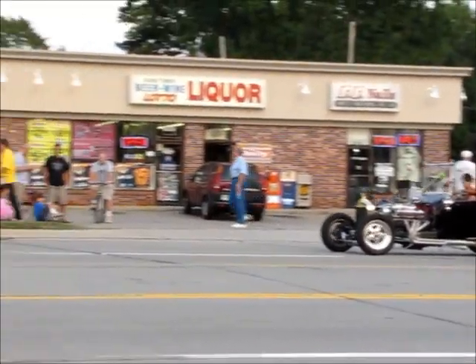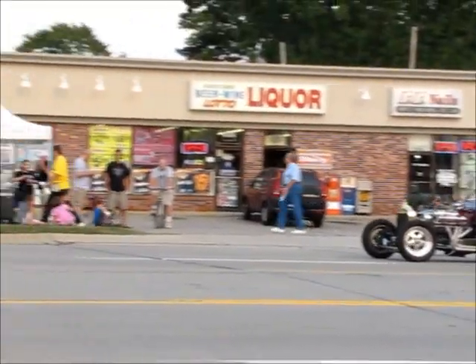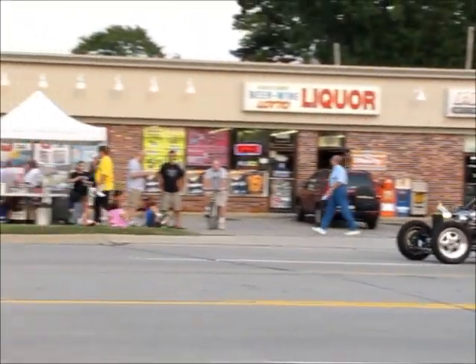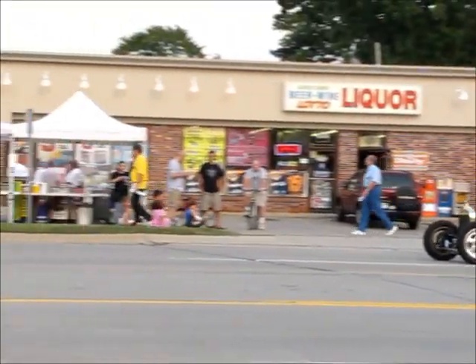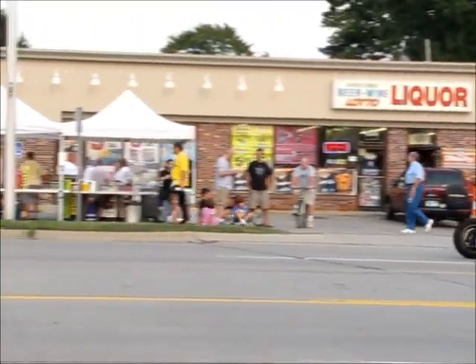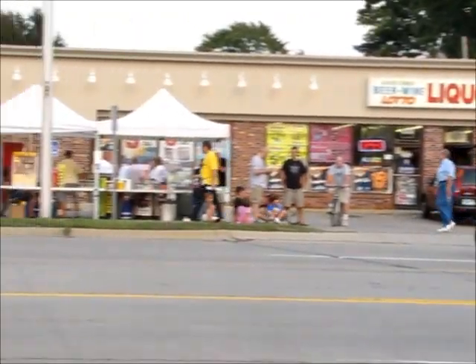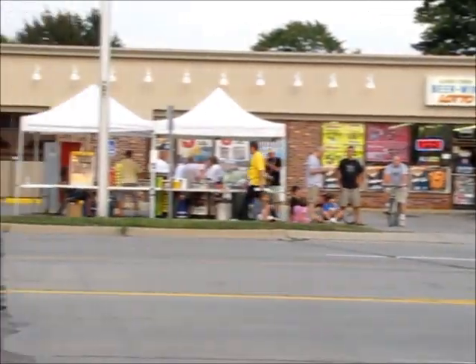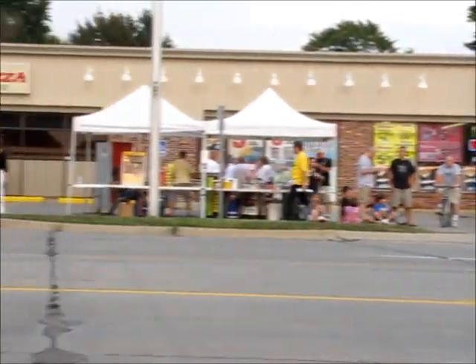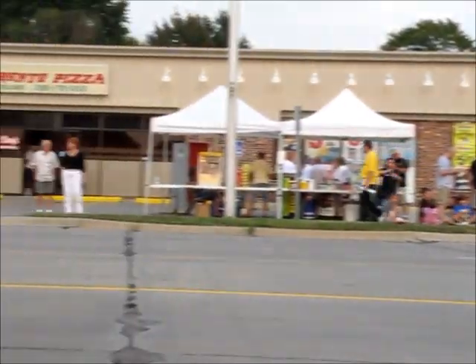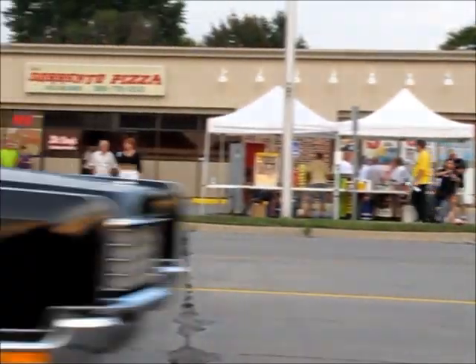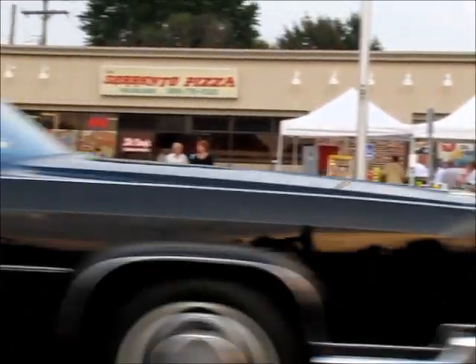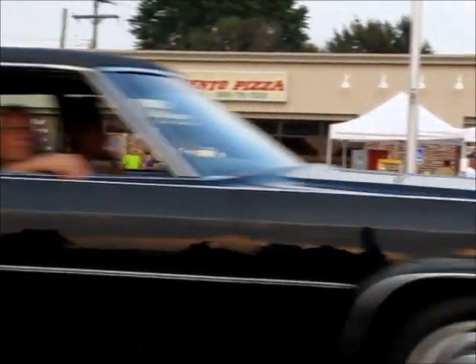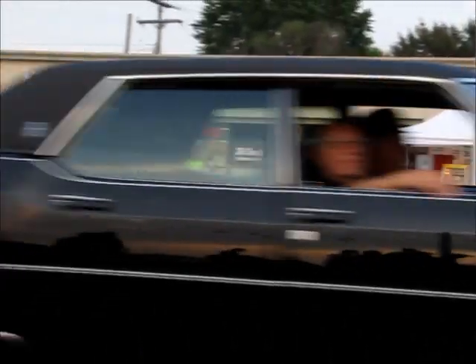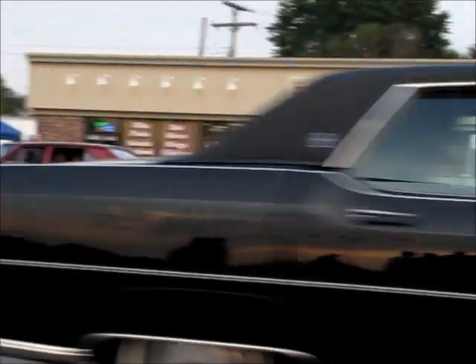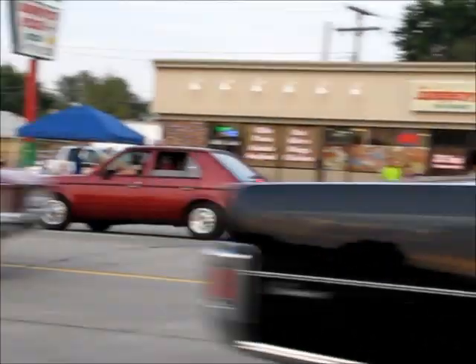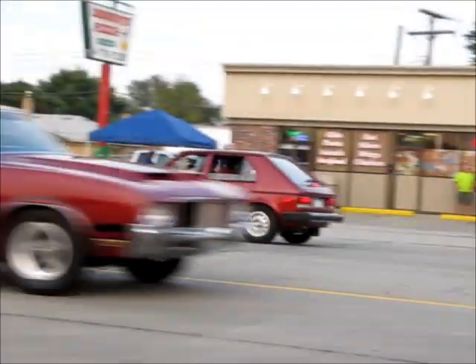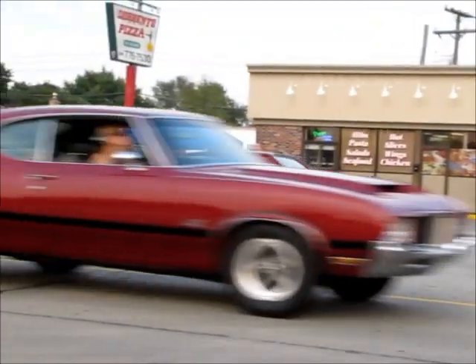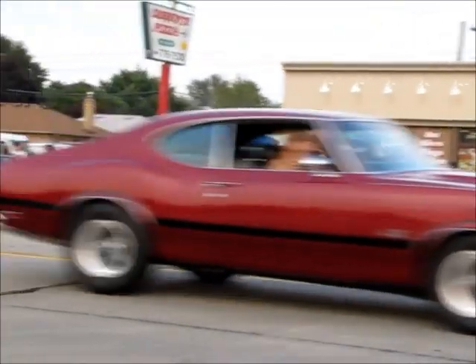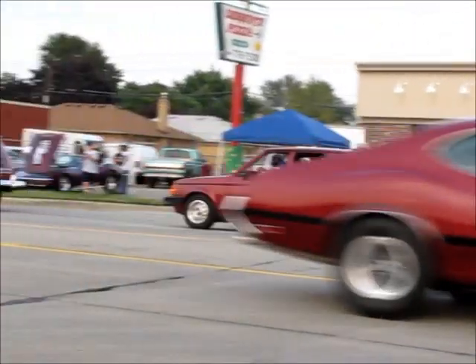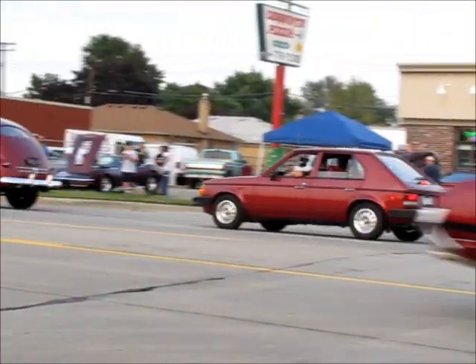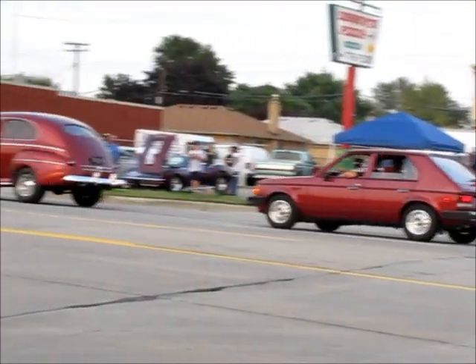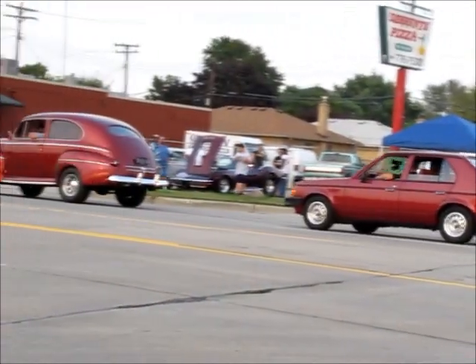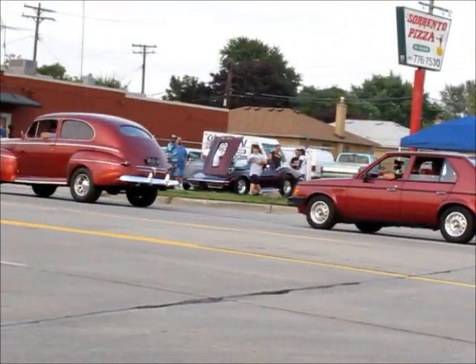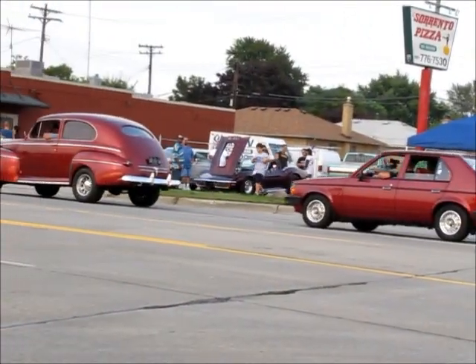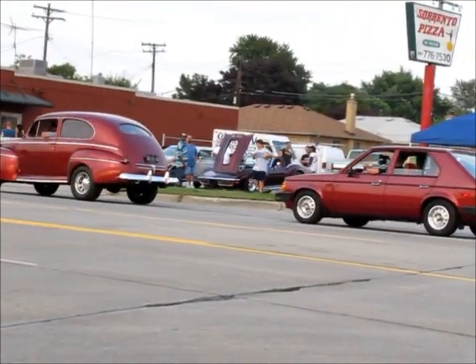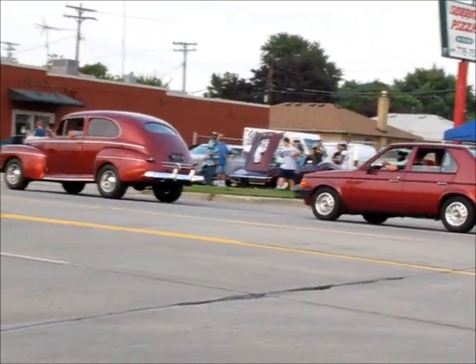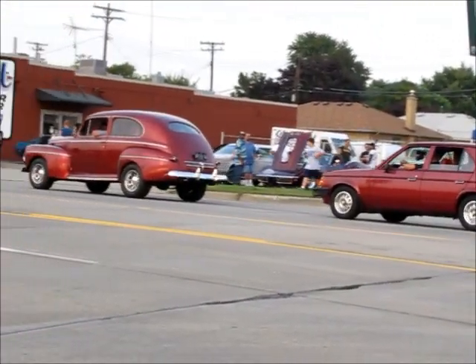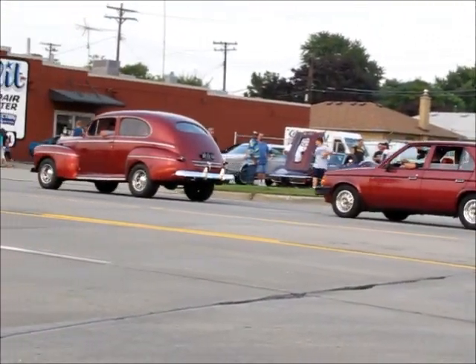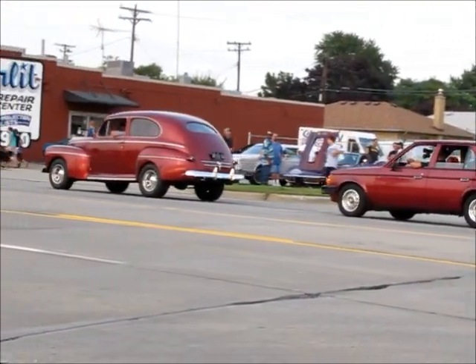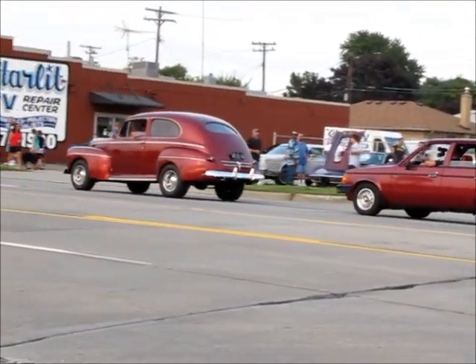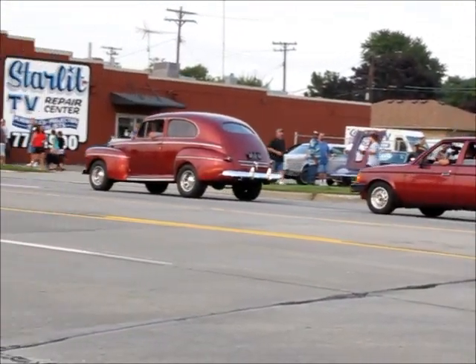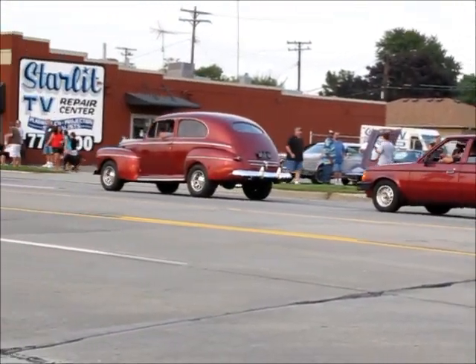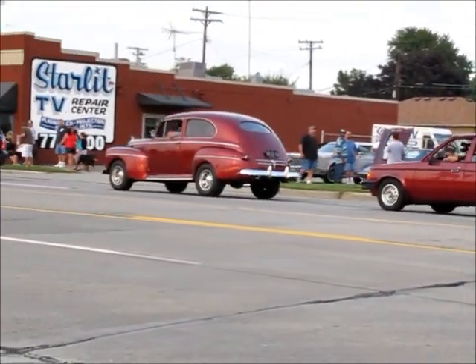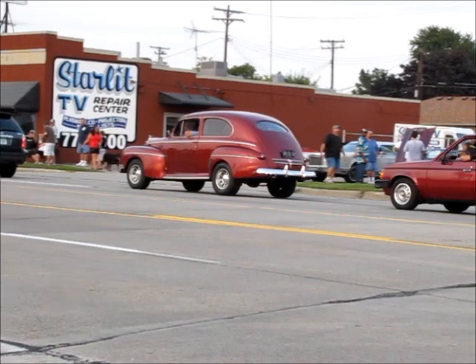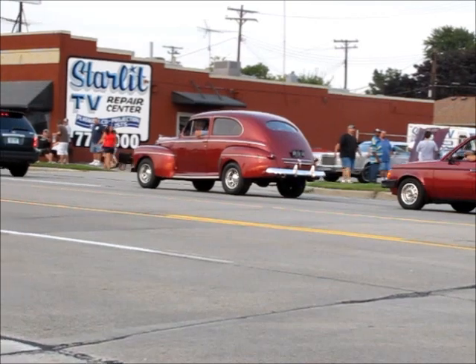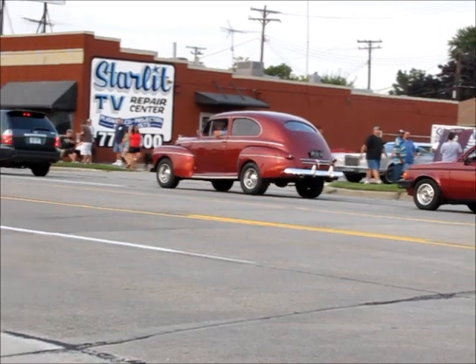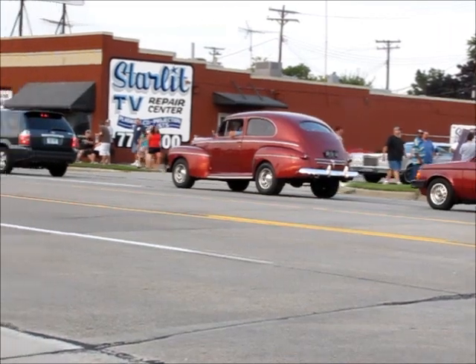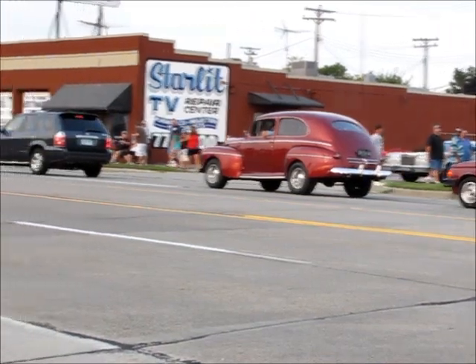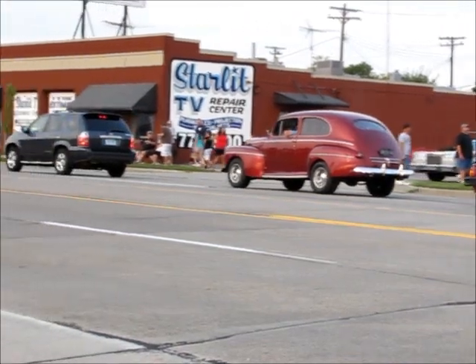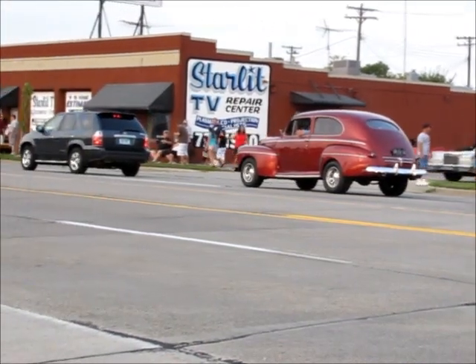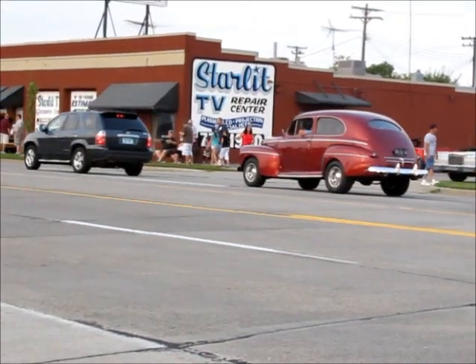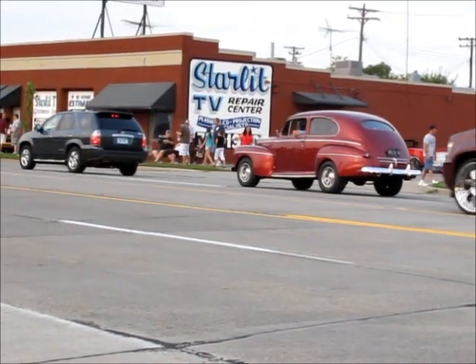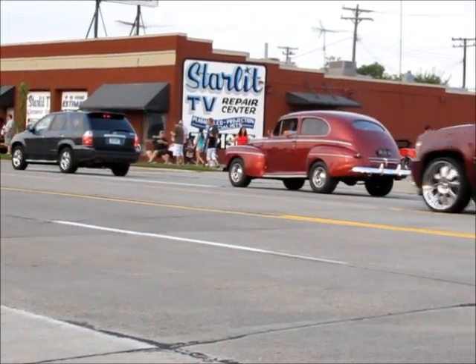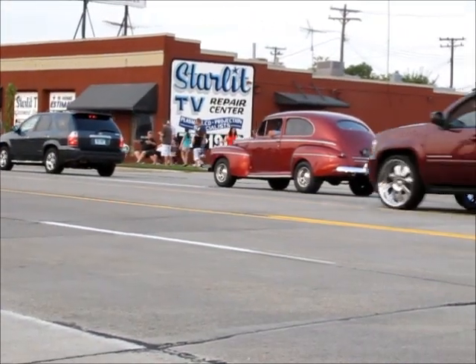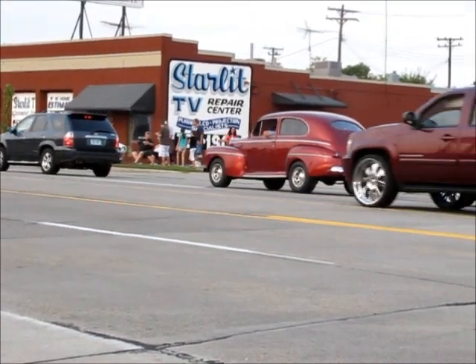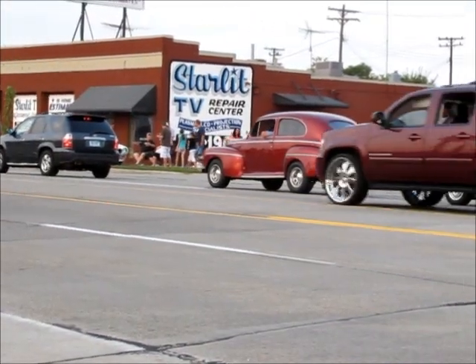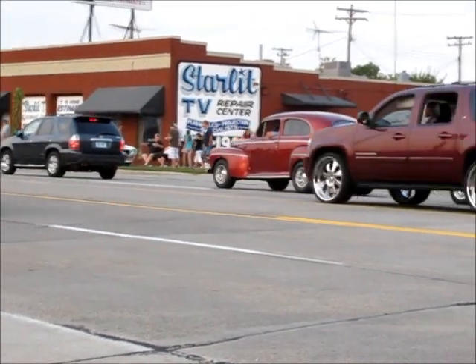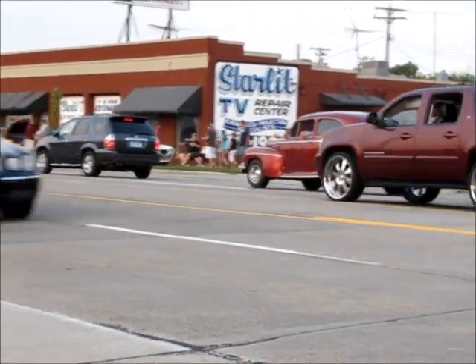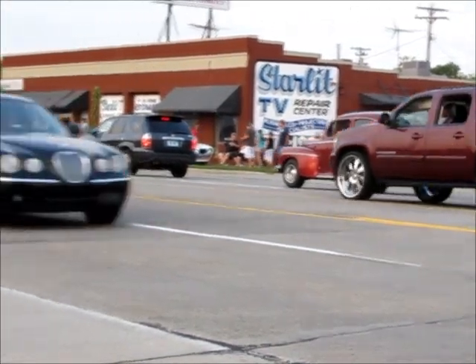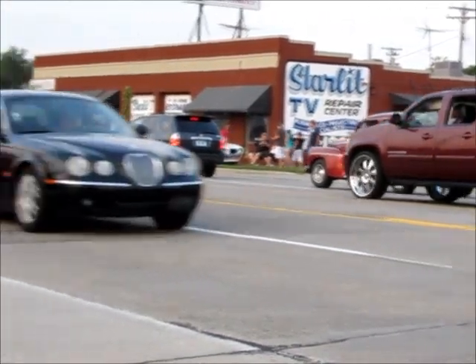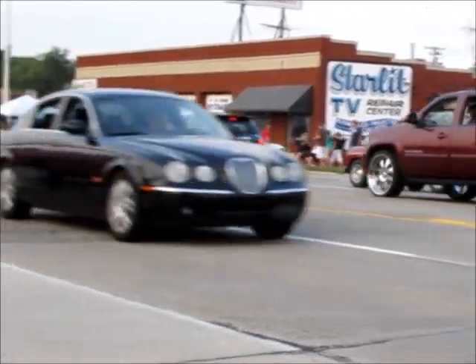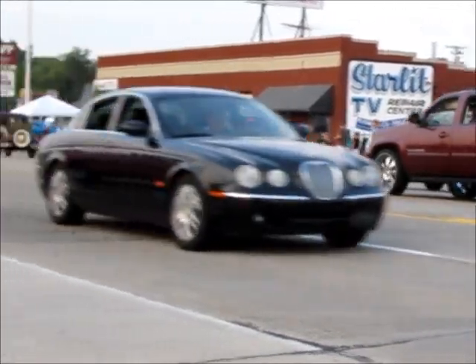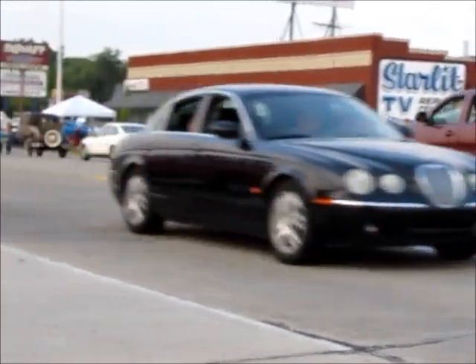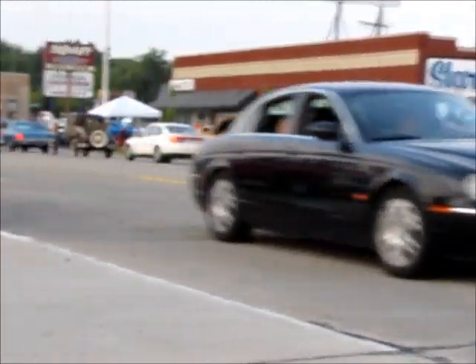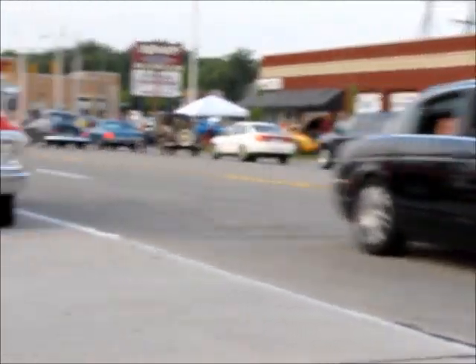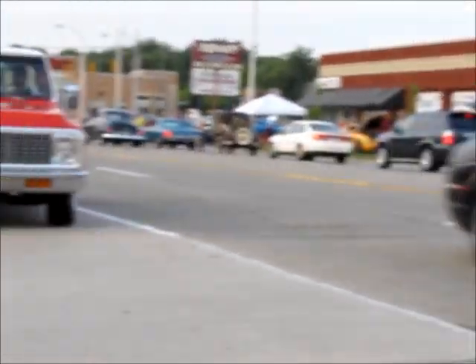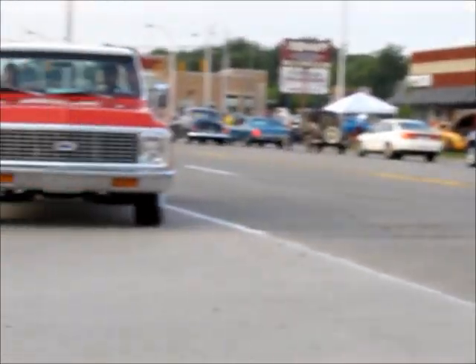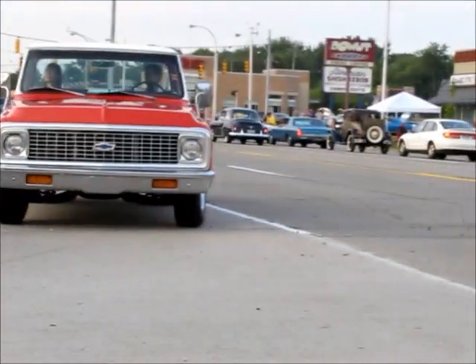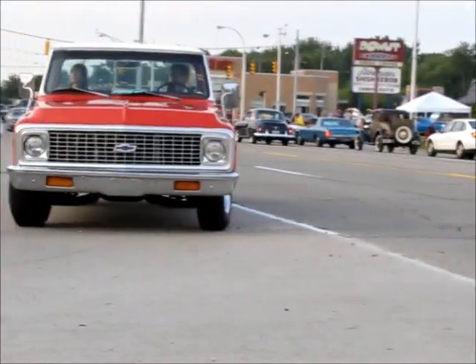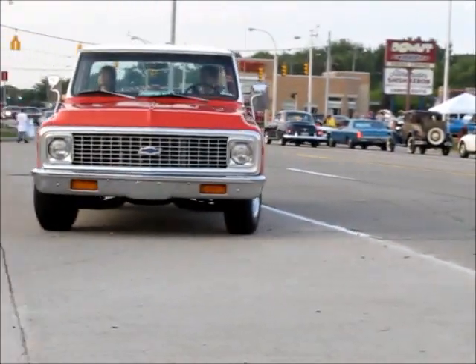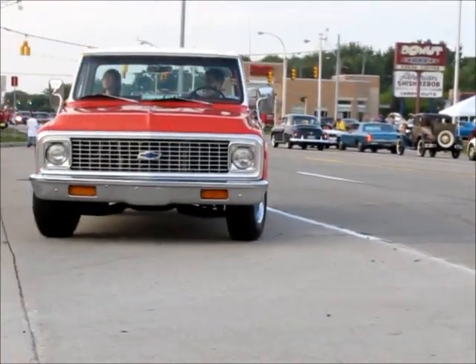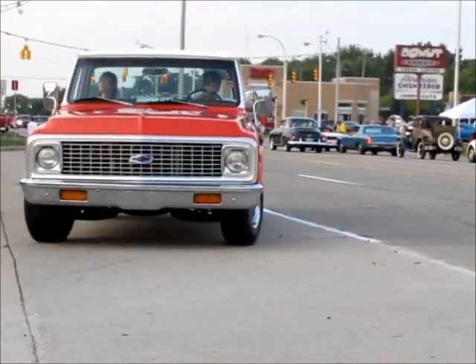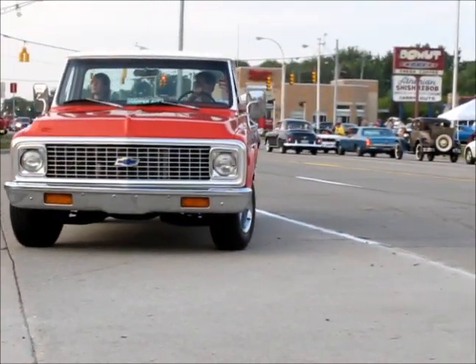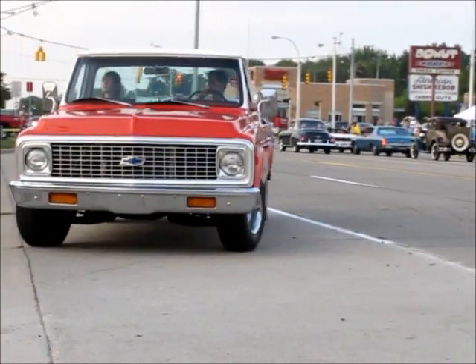We got traffic moving on here. Ooh, a nice Chevy truck.